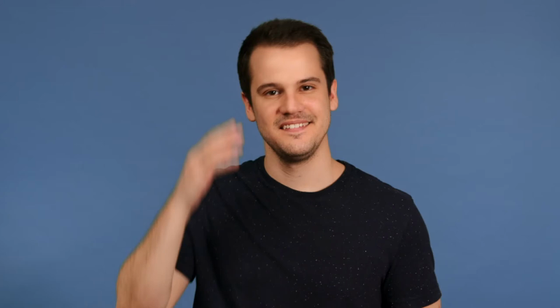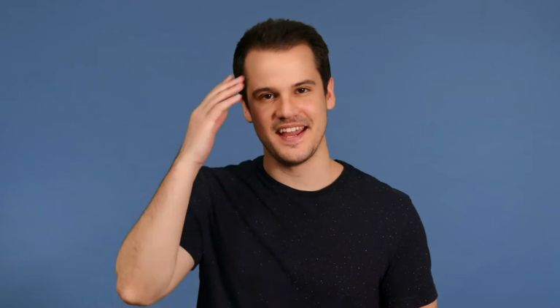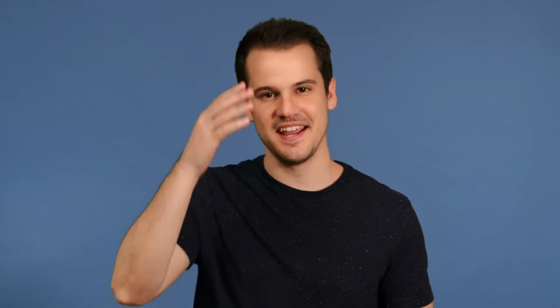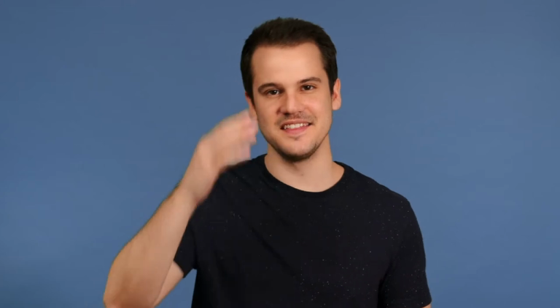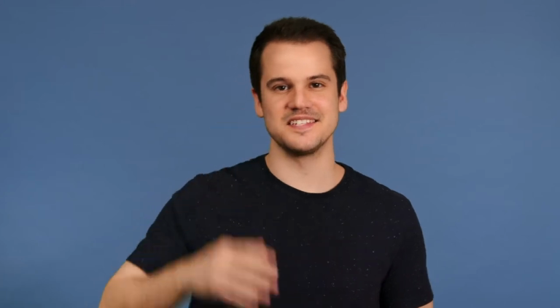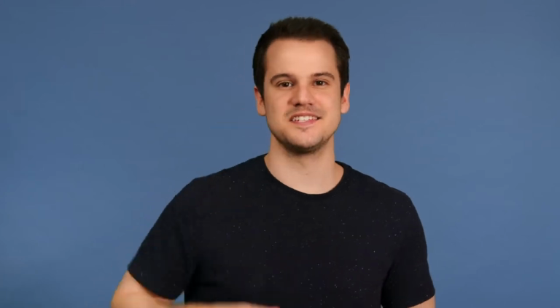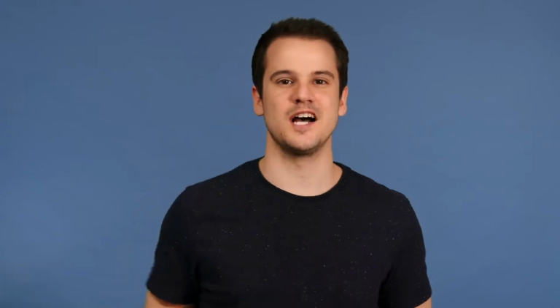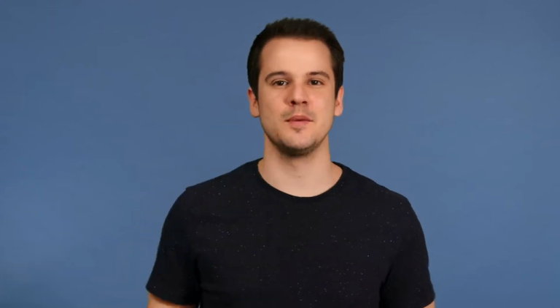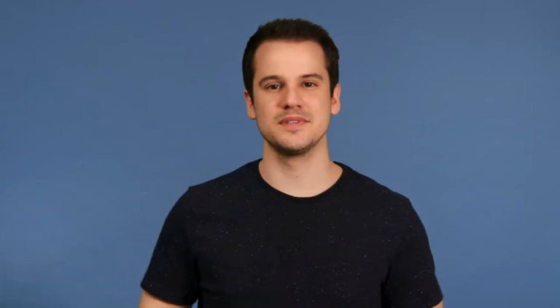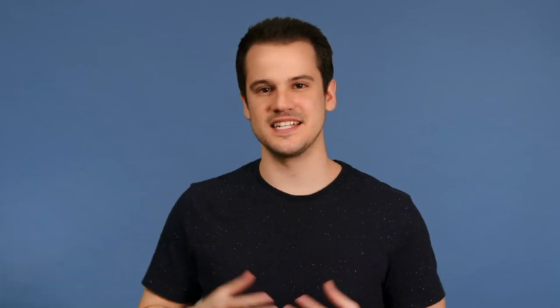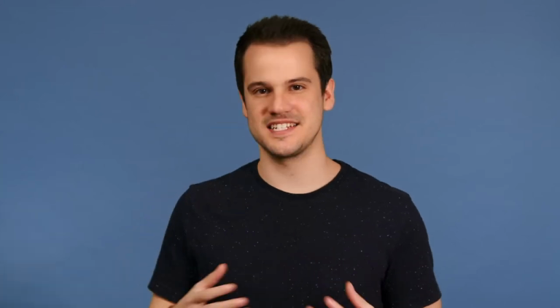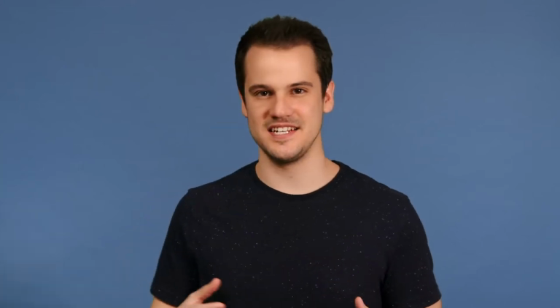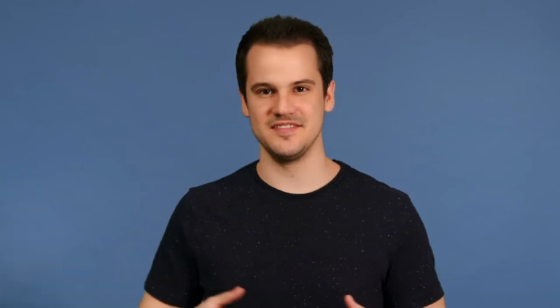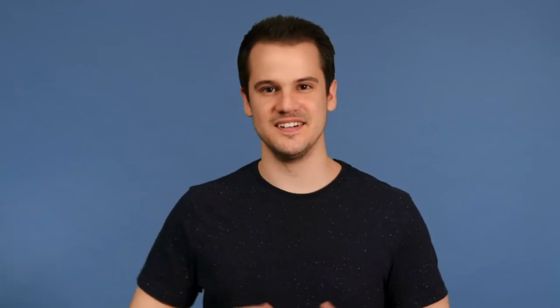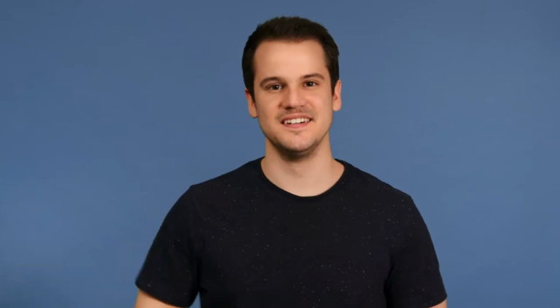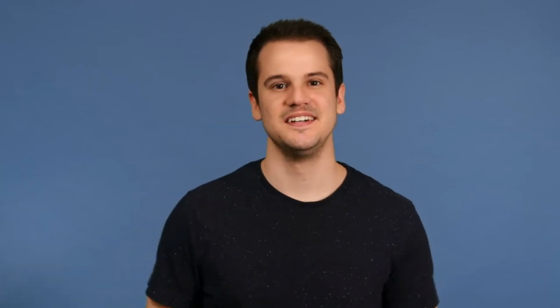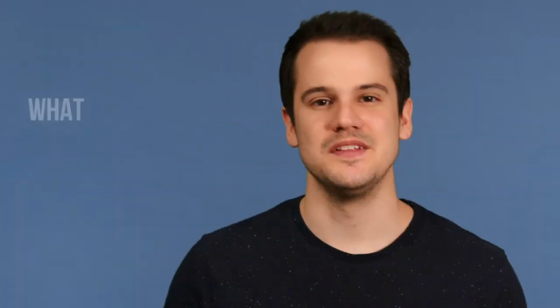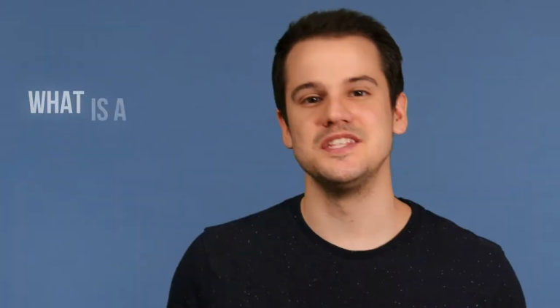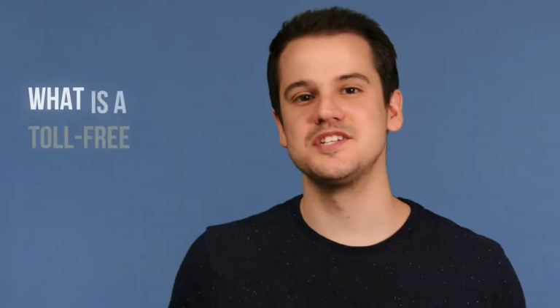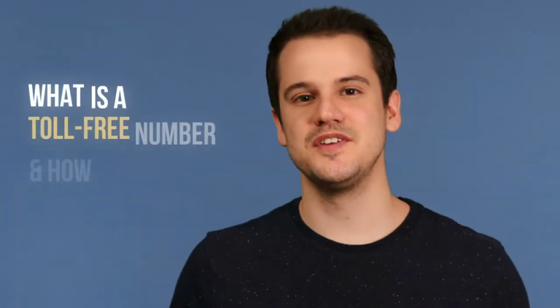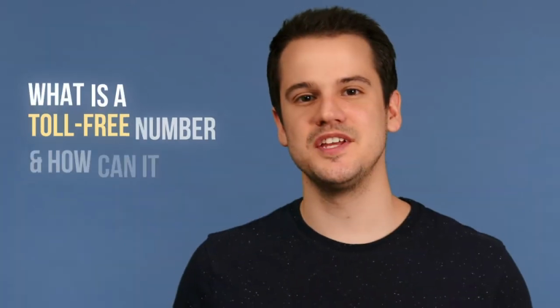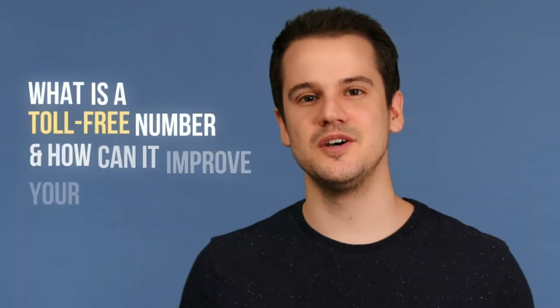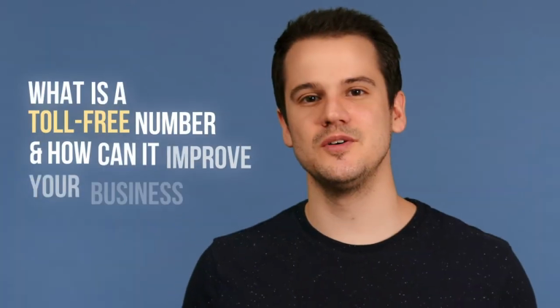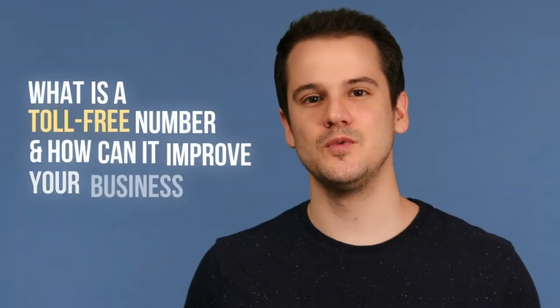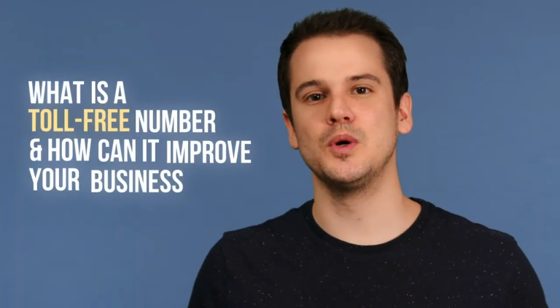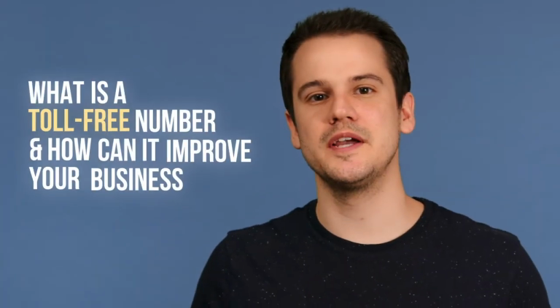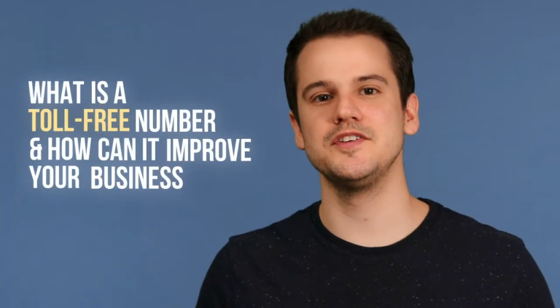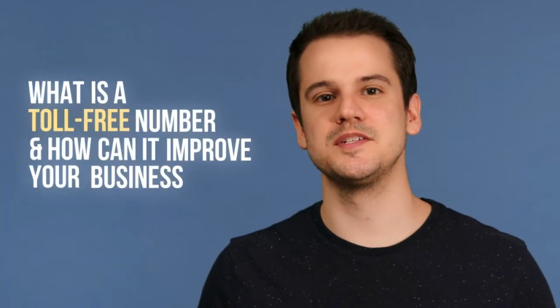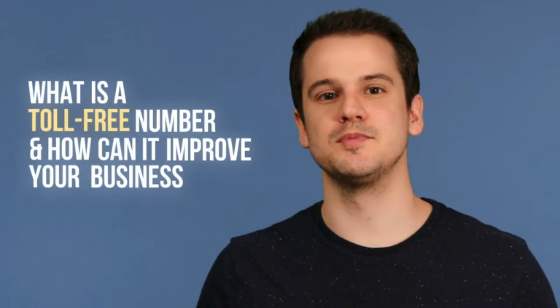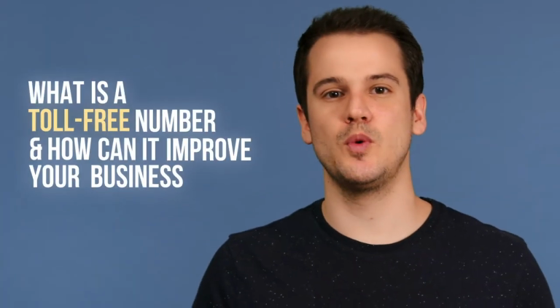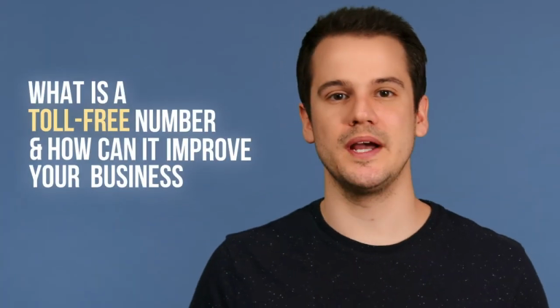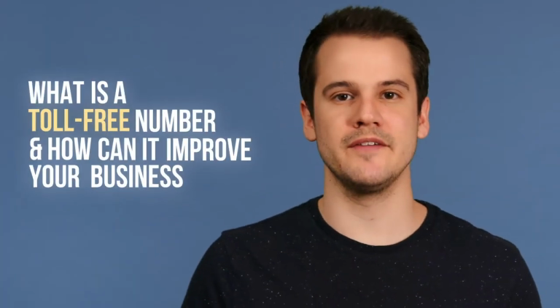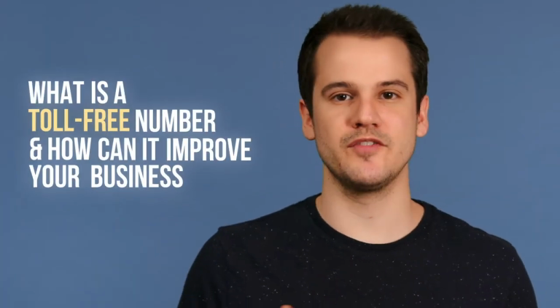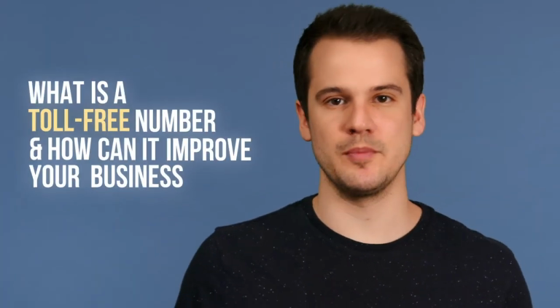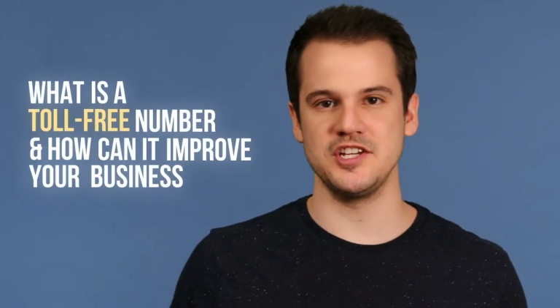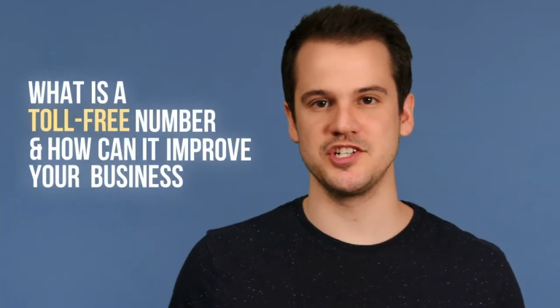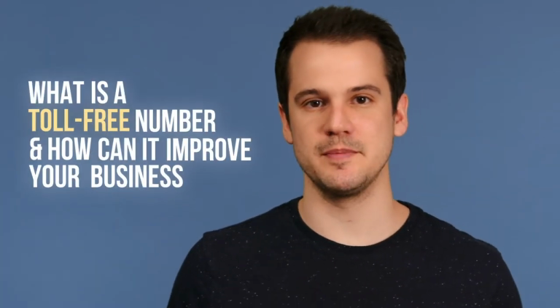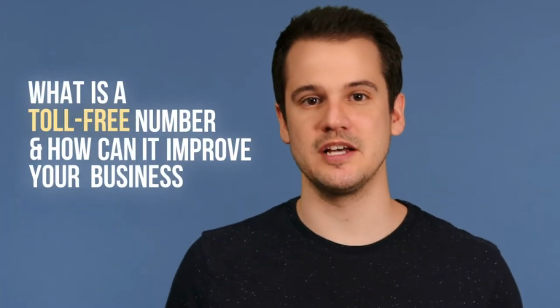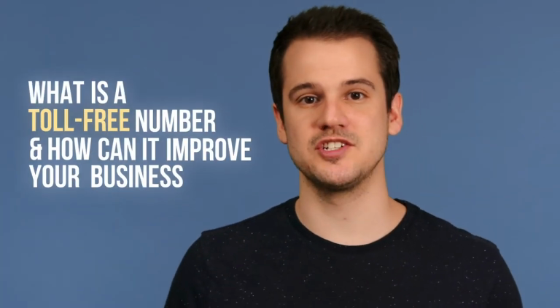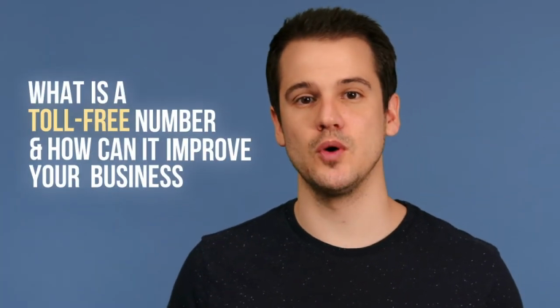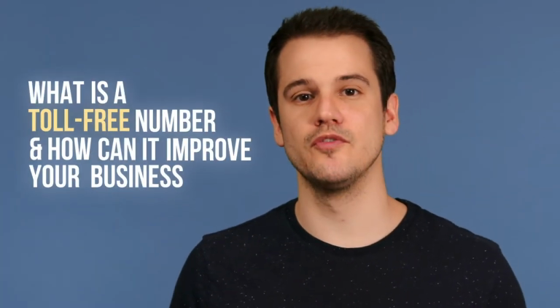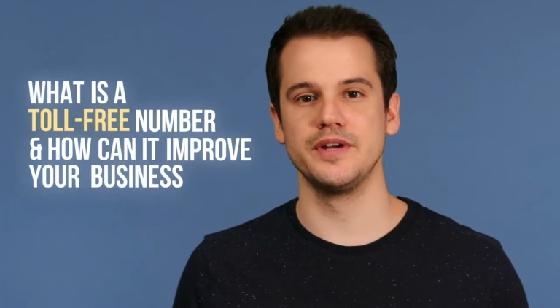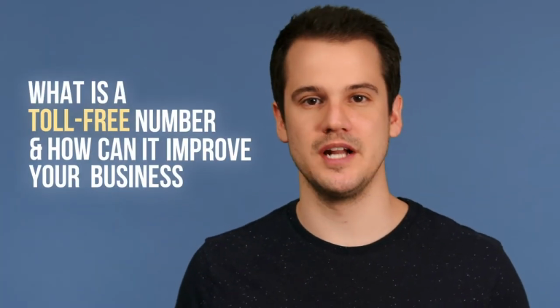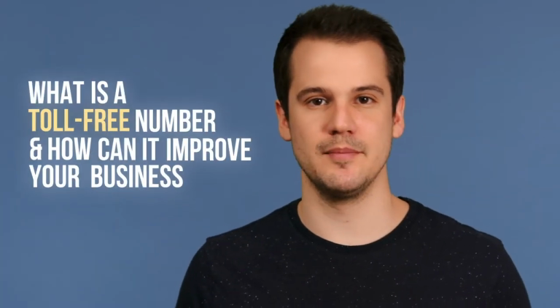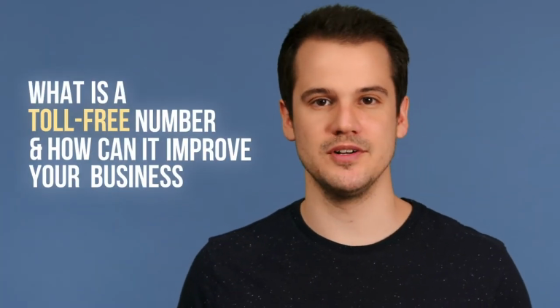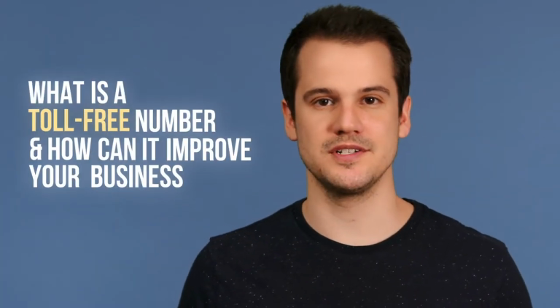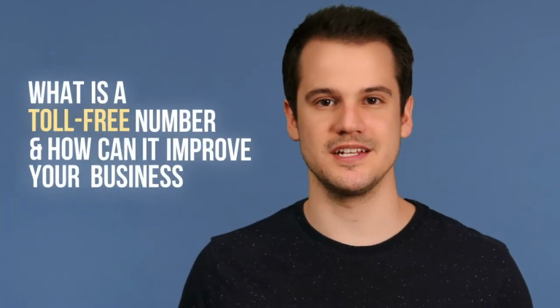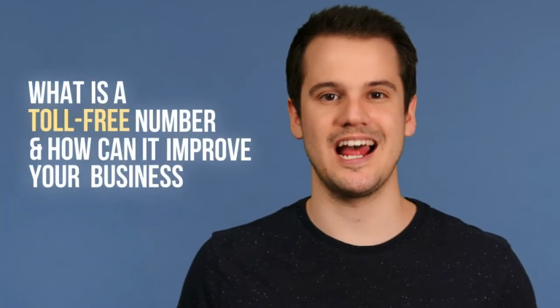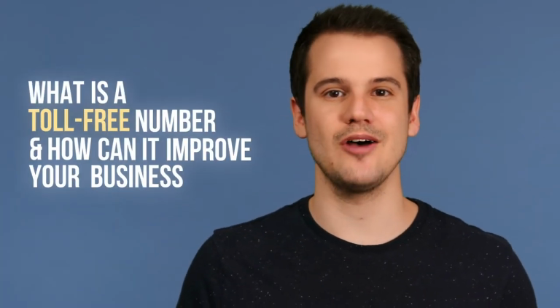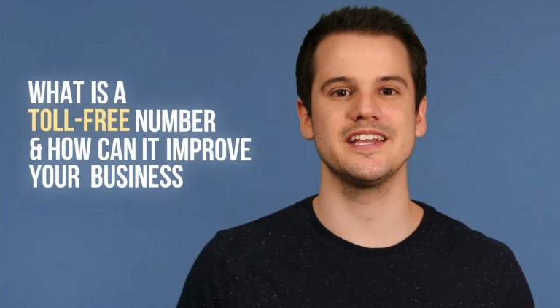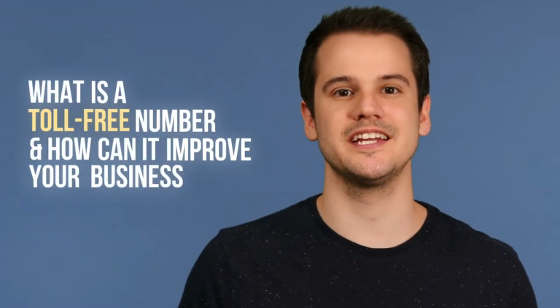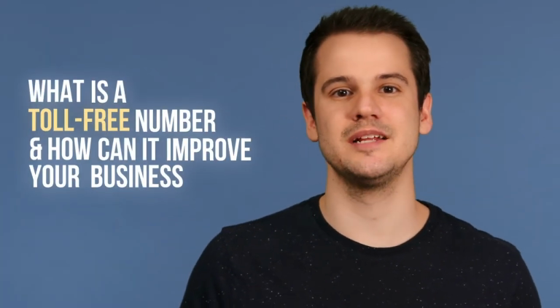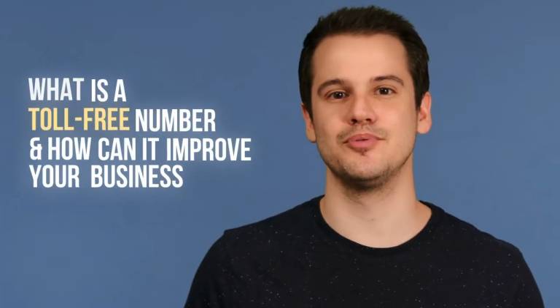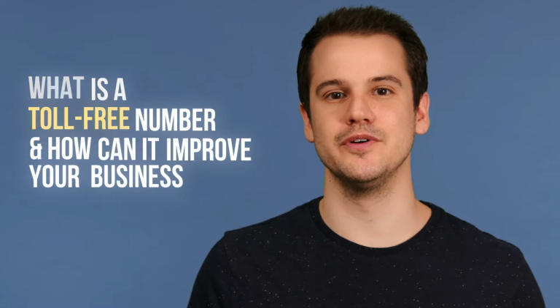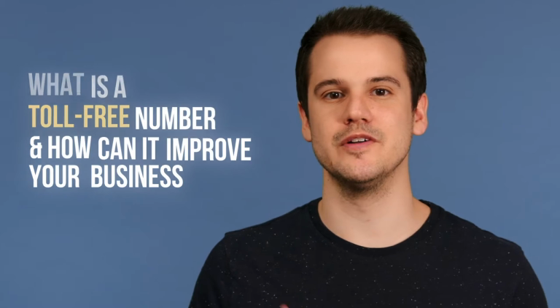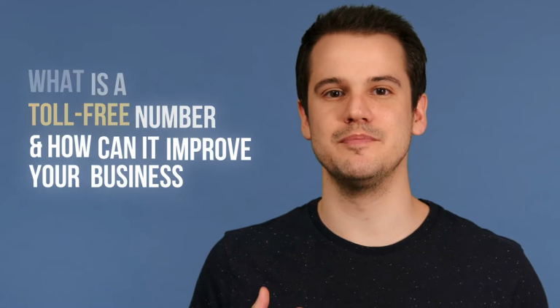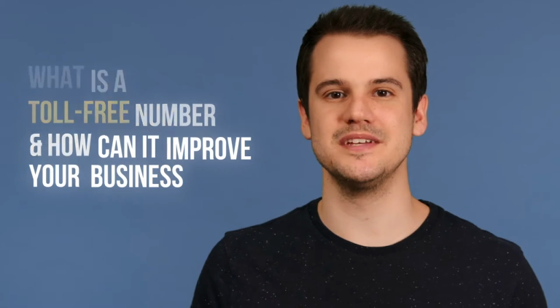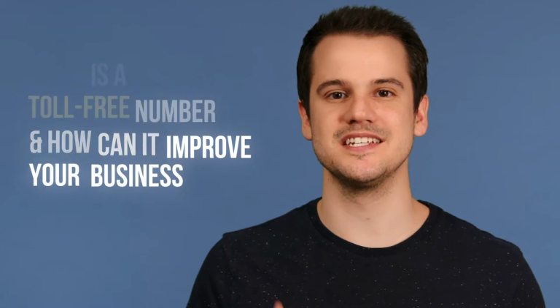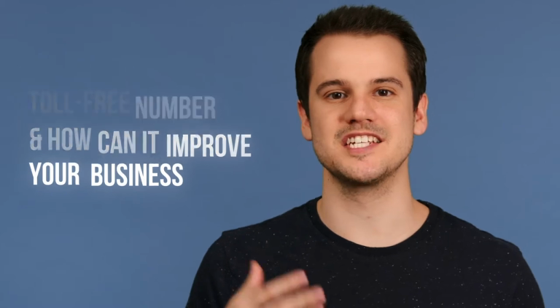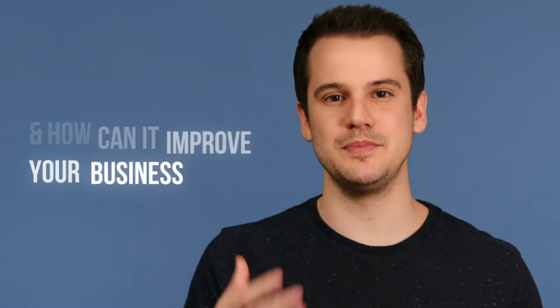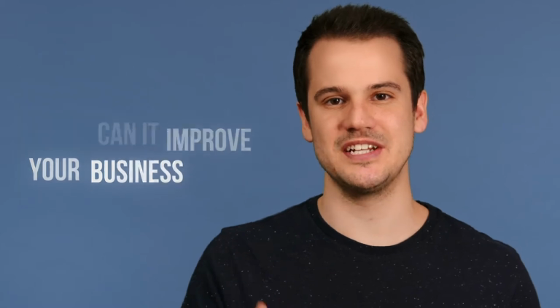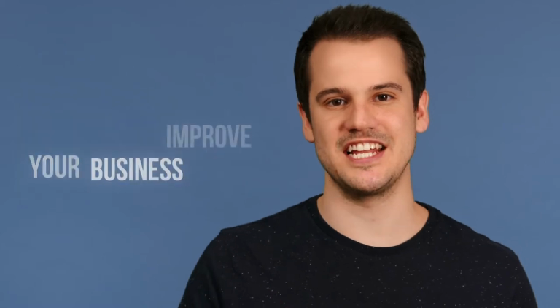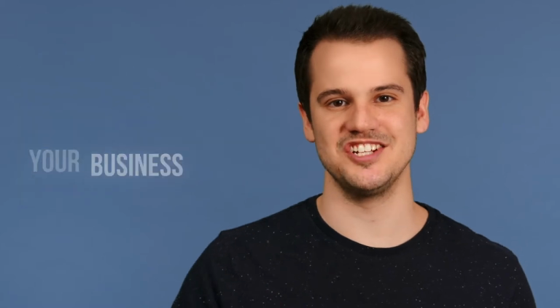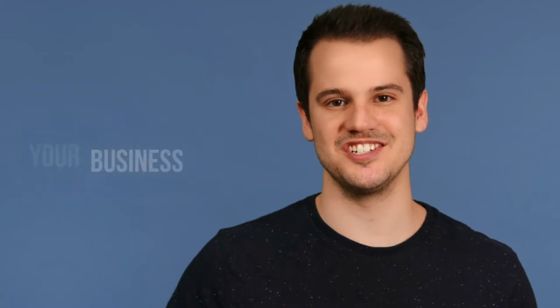Hey, this is Tom with Nextiva. In this video, we'll give you some quick information about toll-free numbers and how they can improve your business communication.